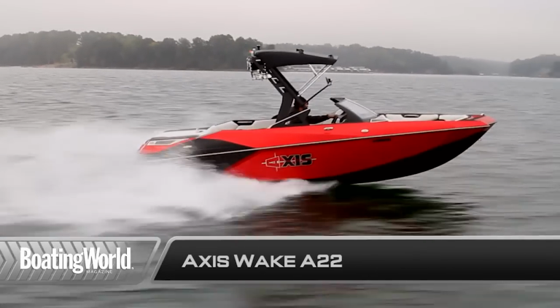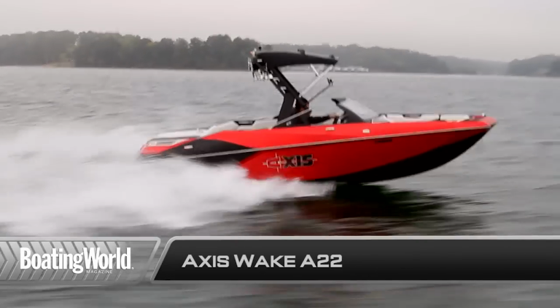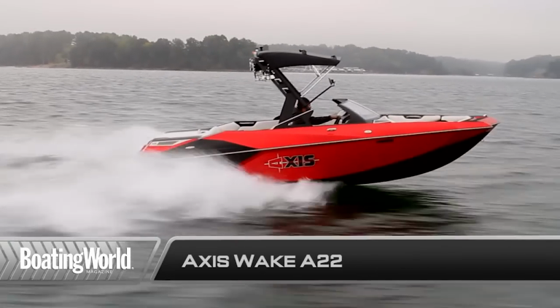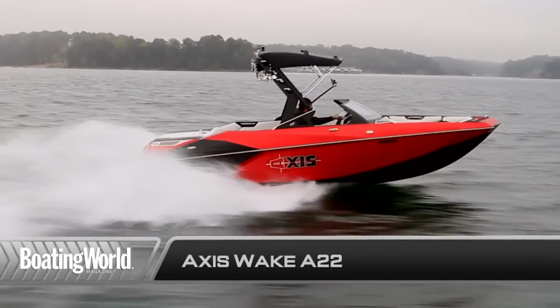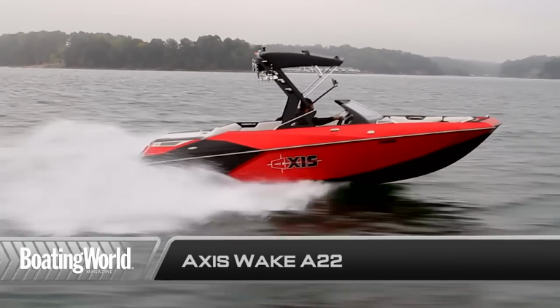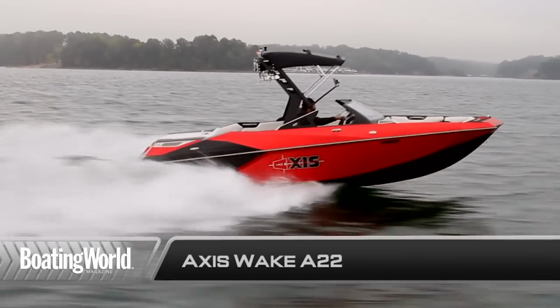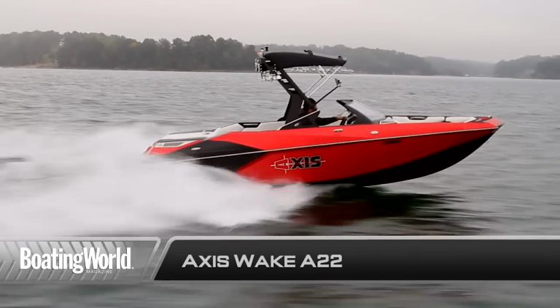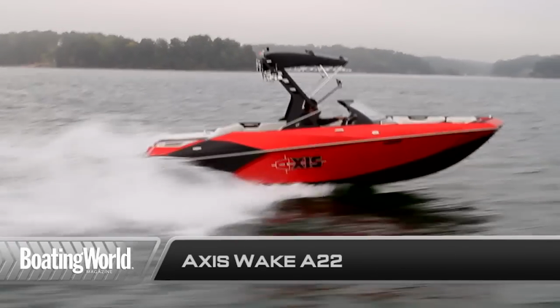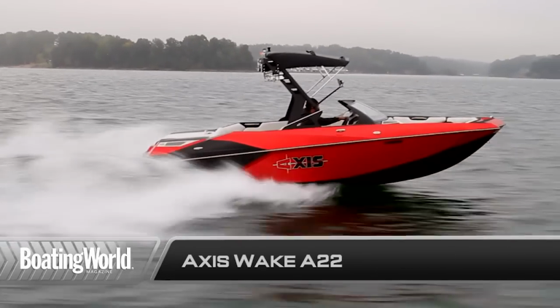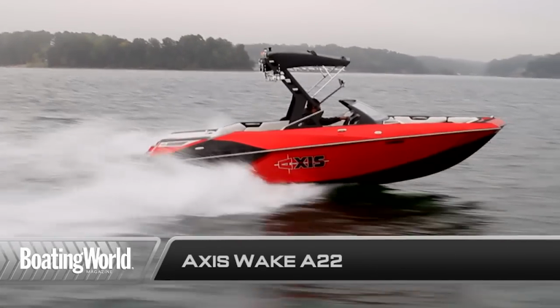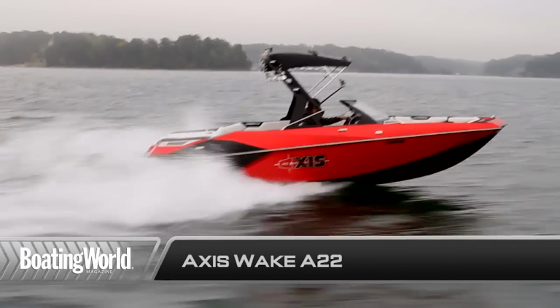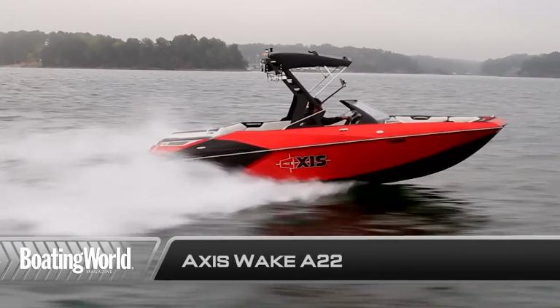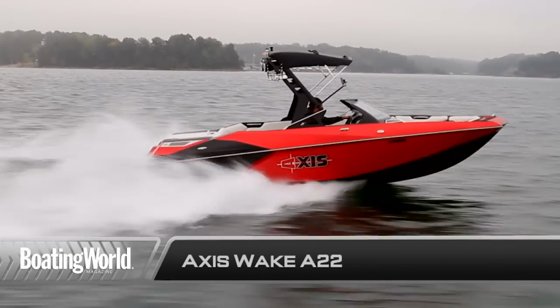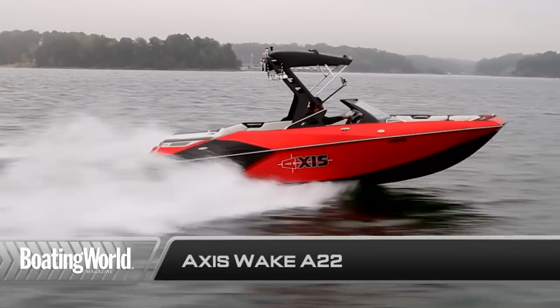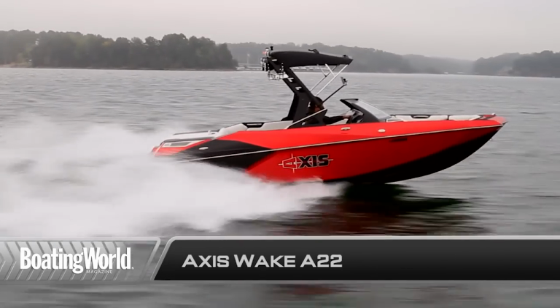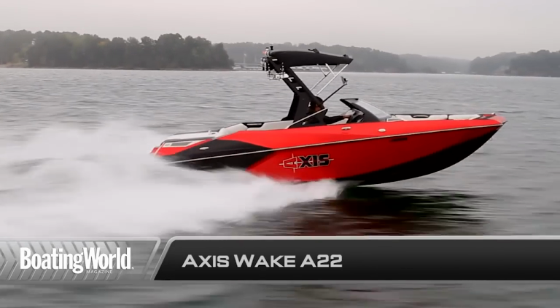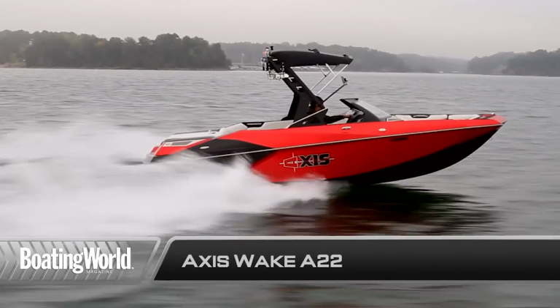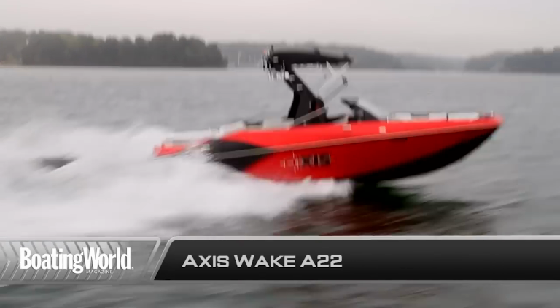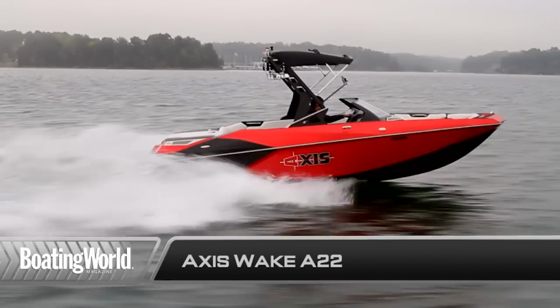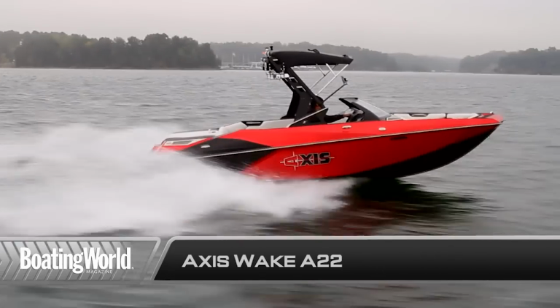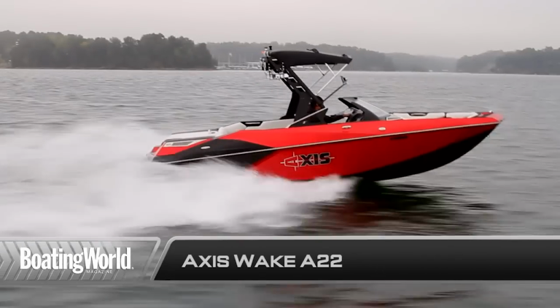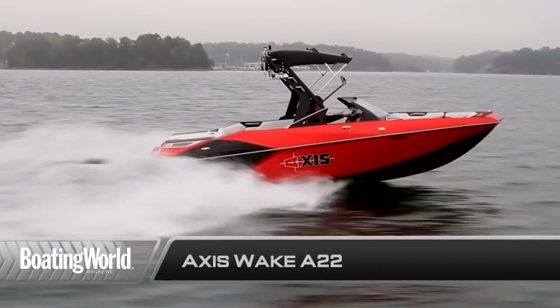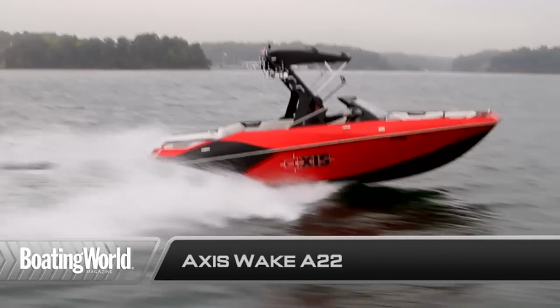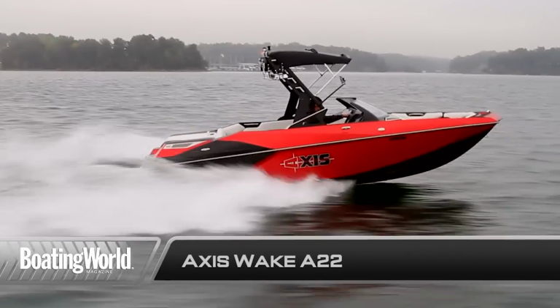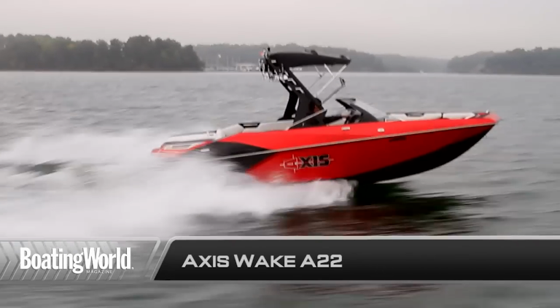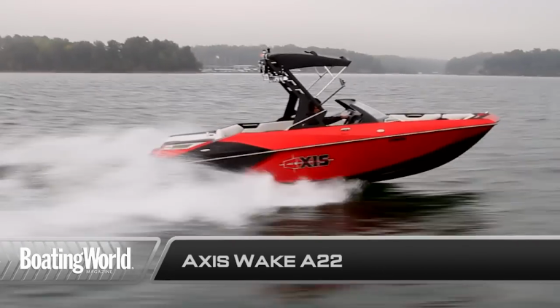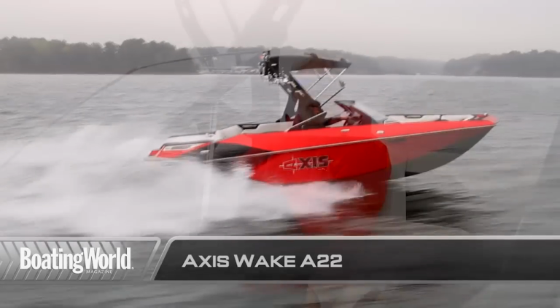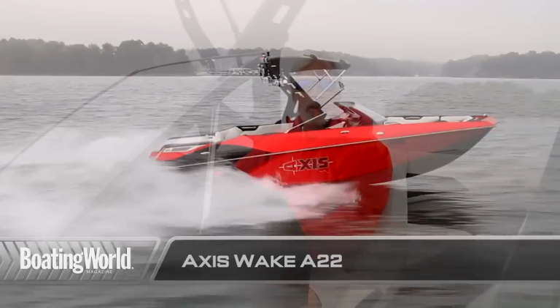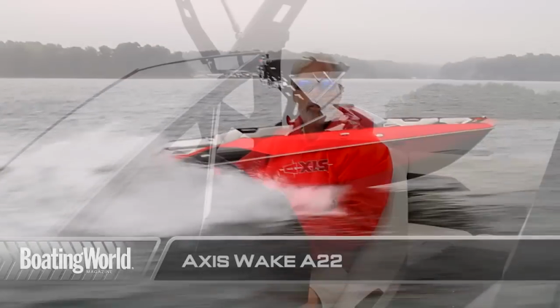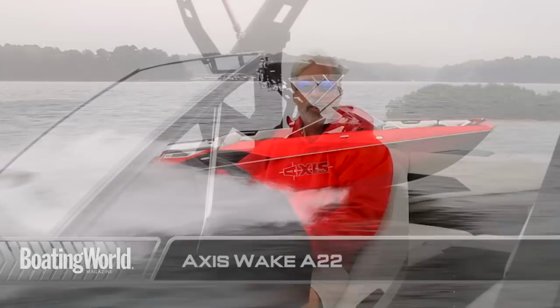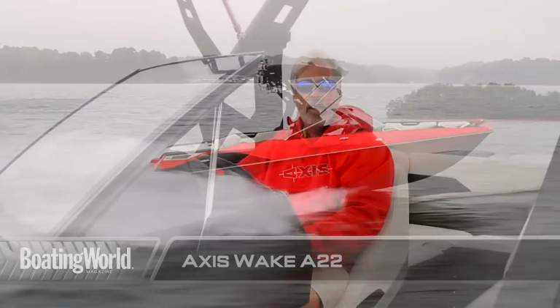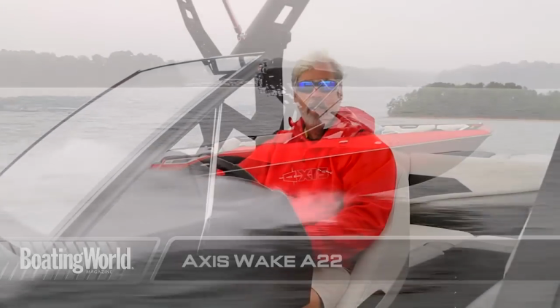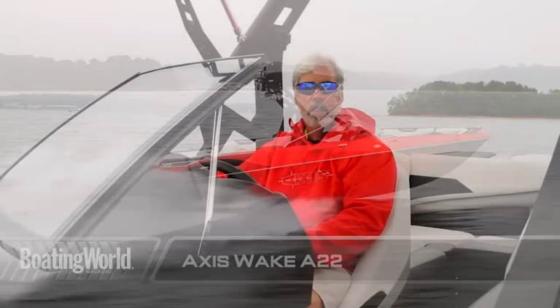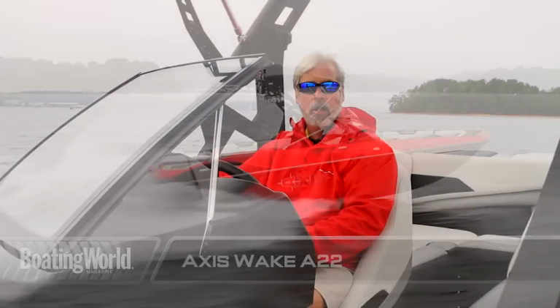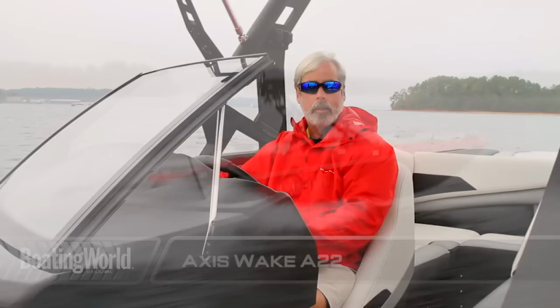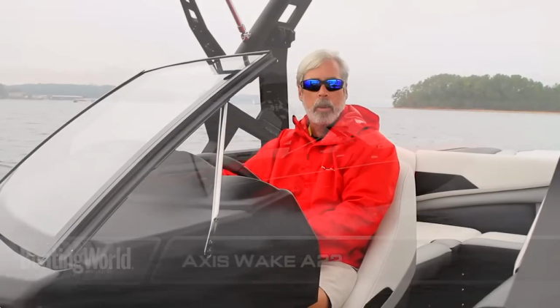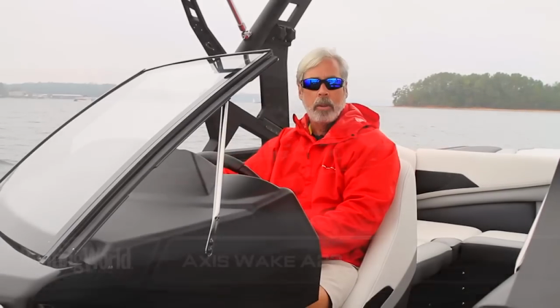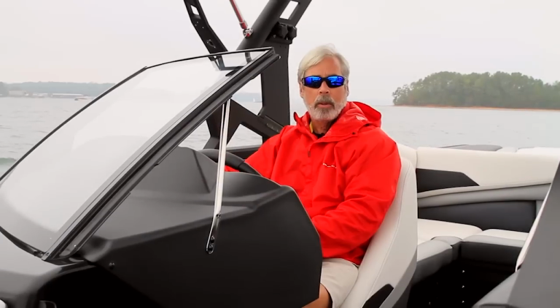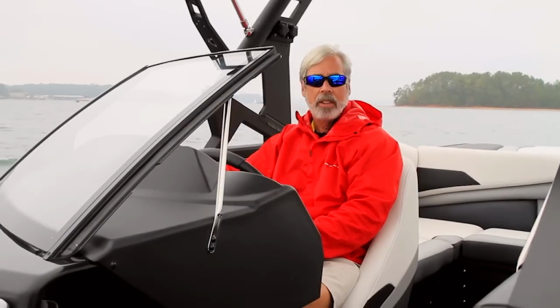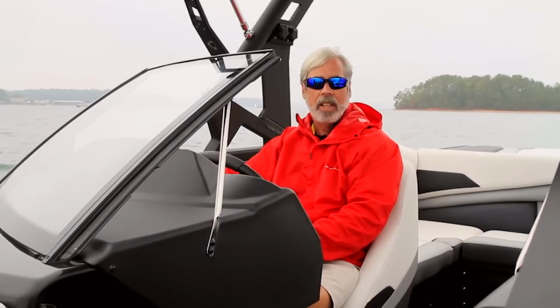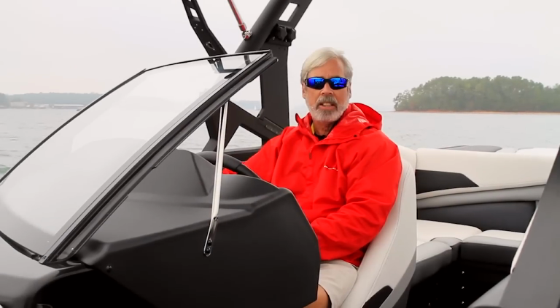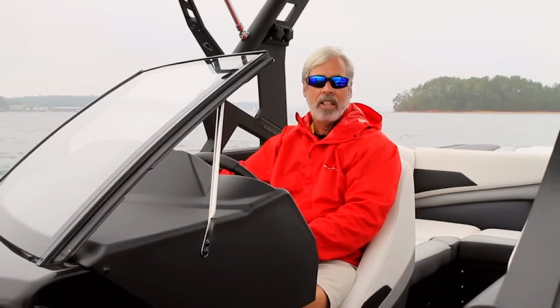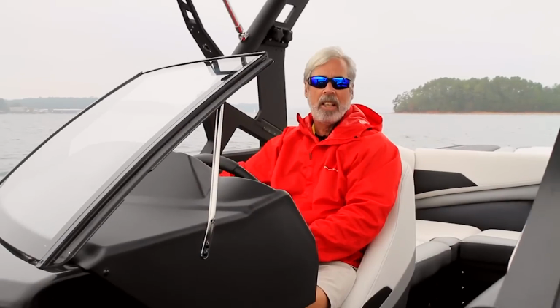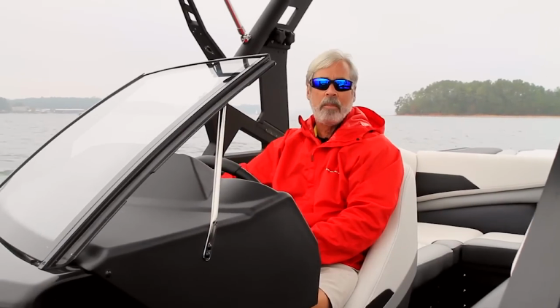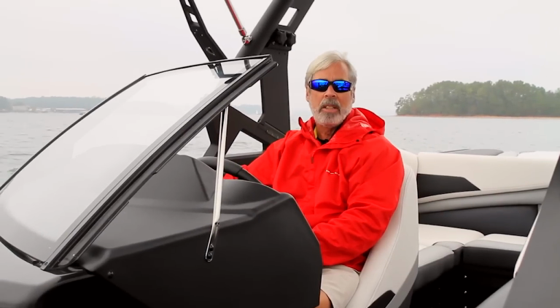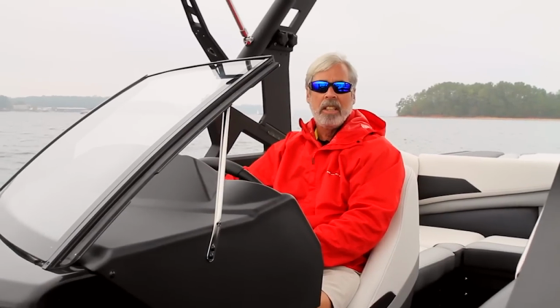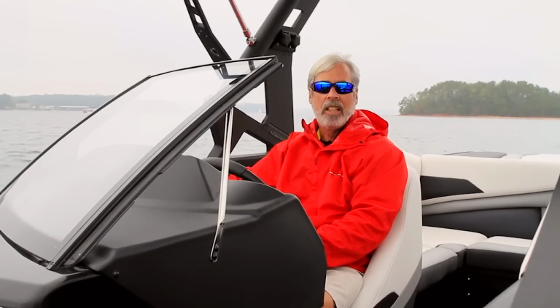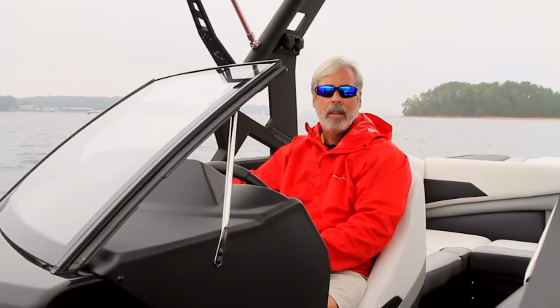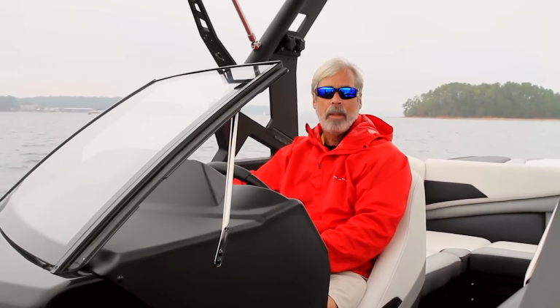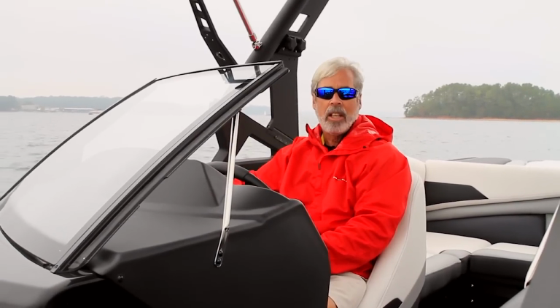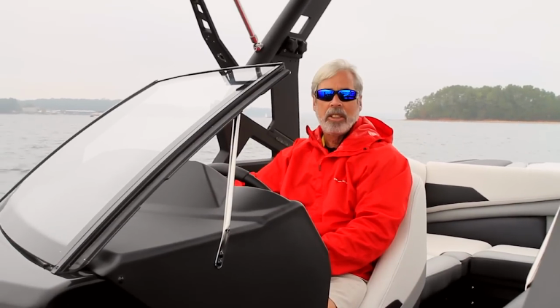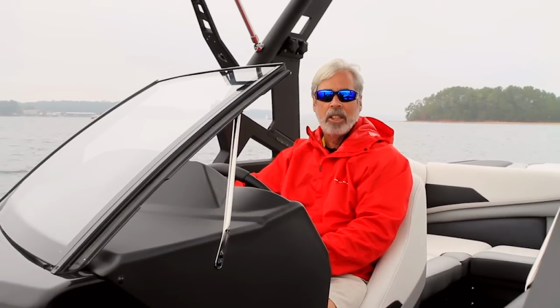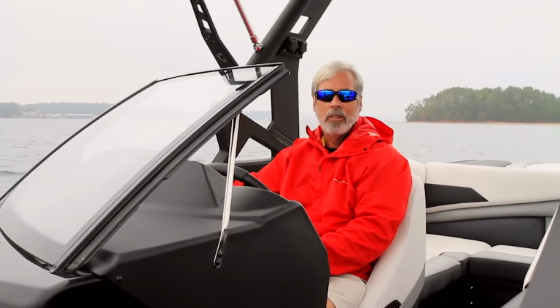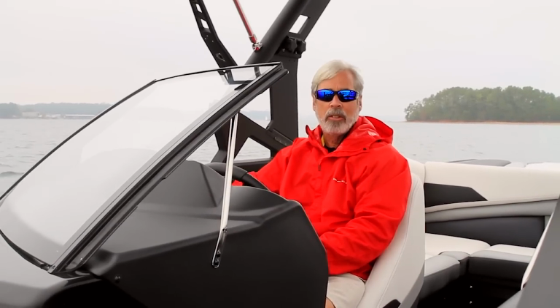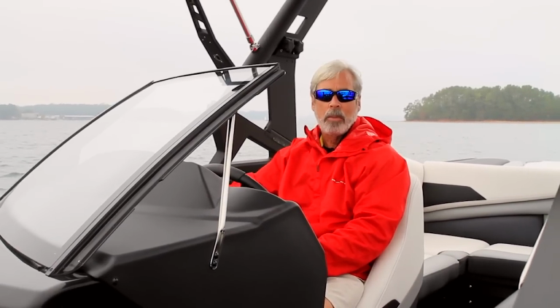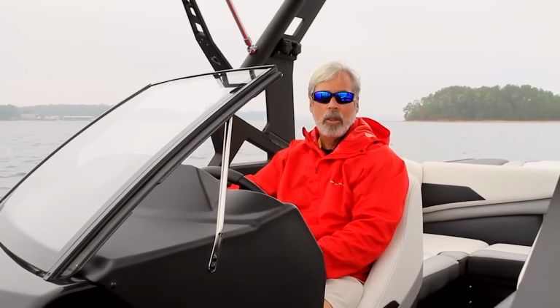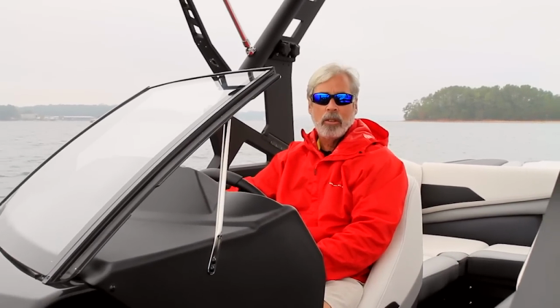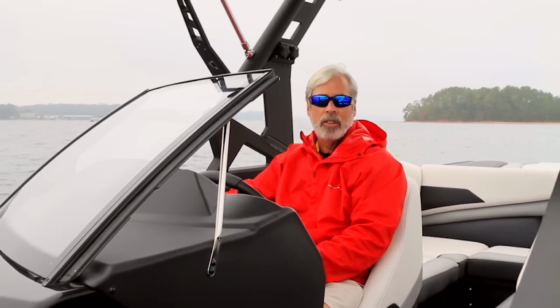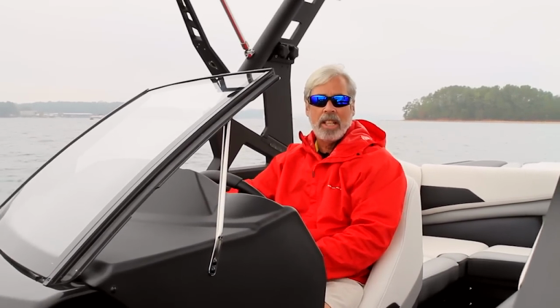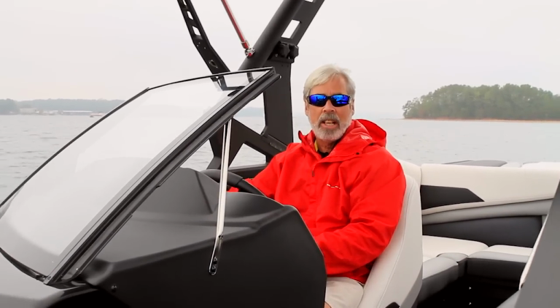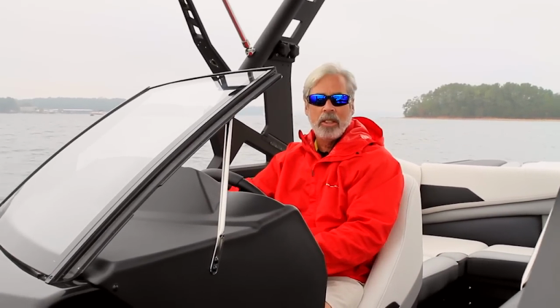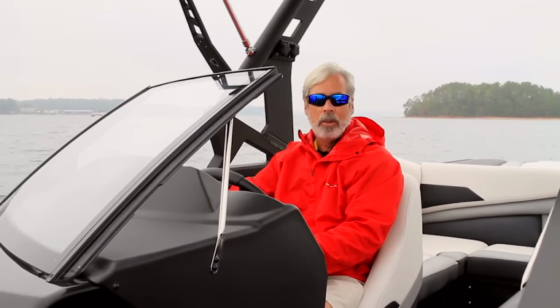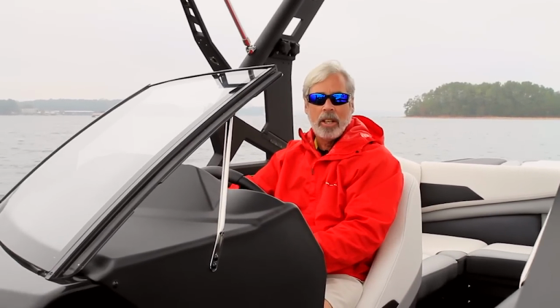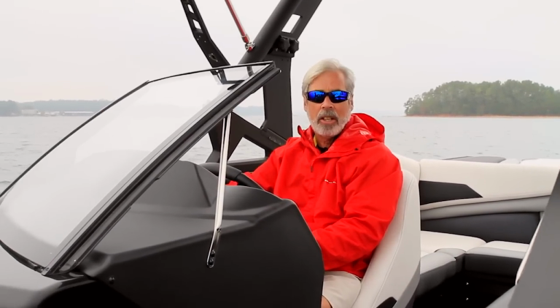For more information on the Axis A22 and other great boats, go to boatingworld.com. I'm Alan Jones, and we'll see you out on the water.